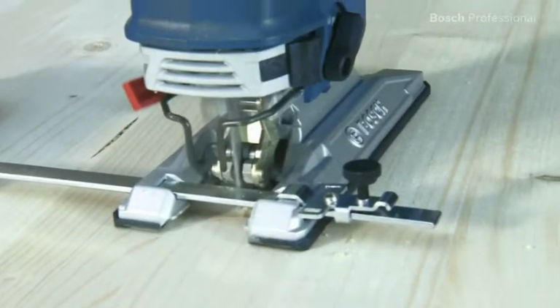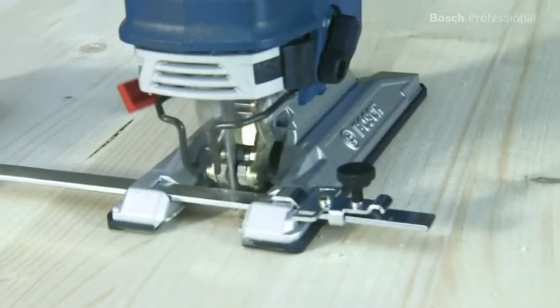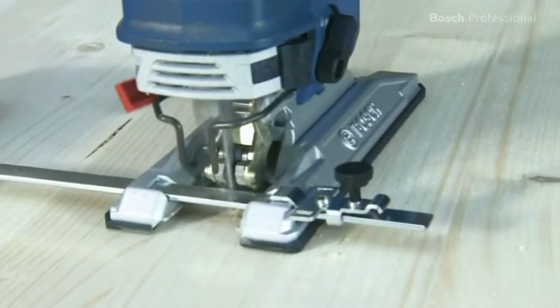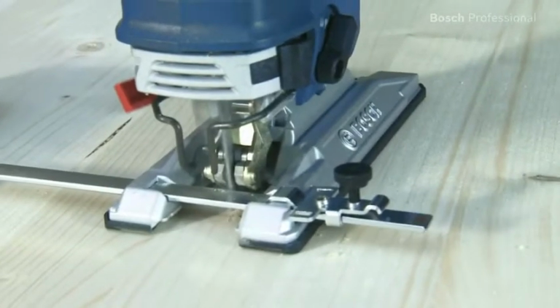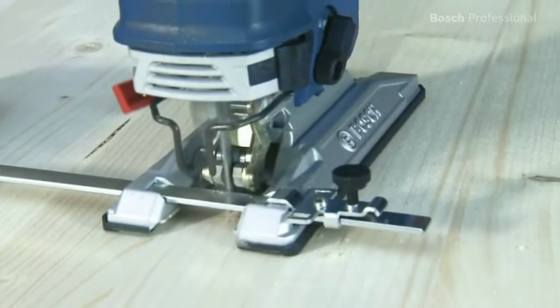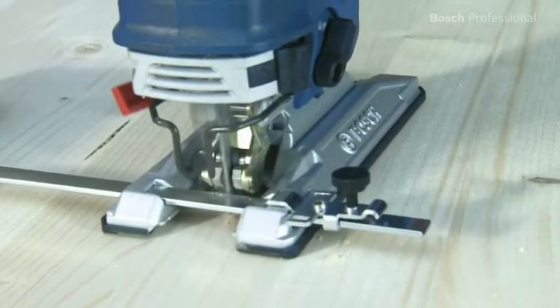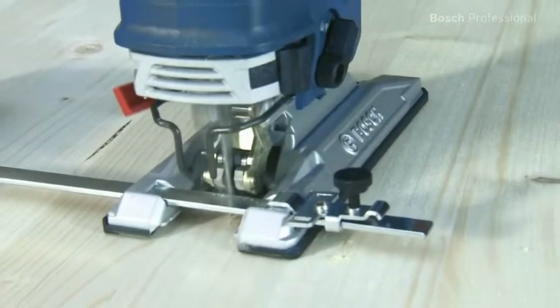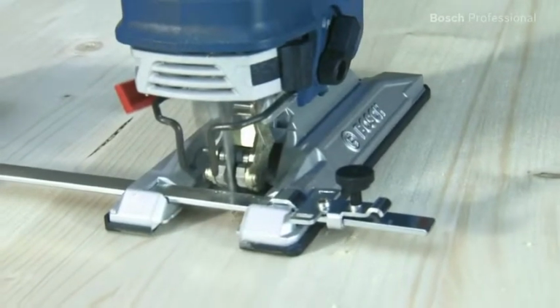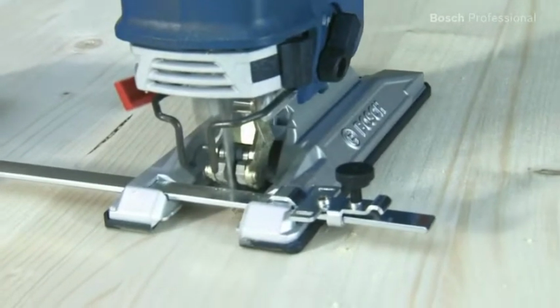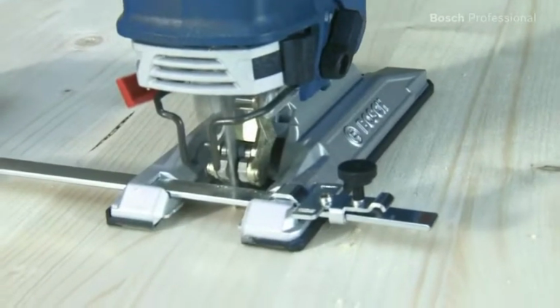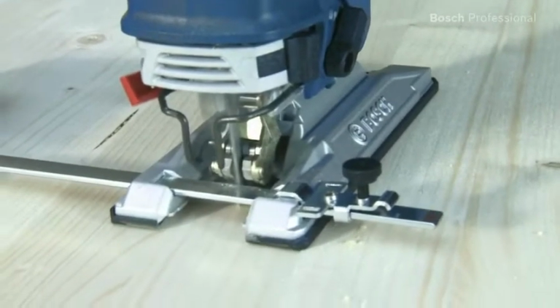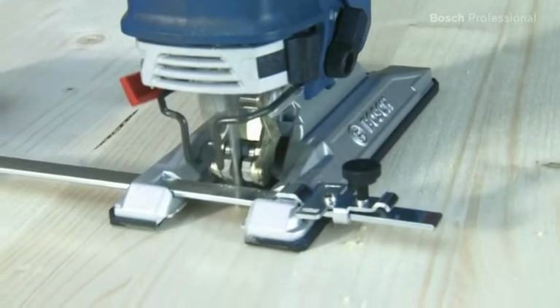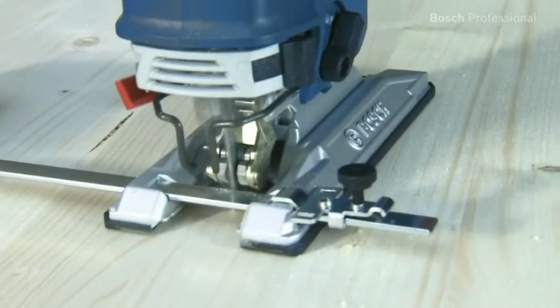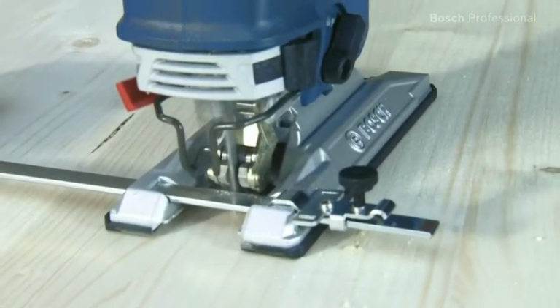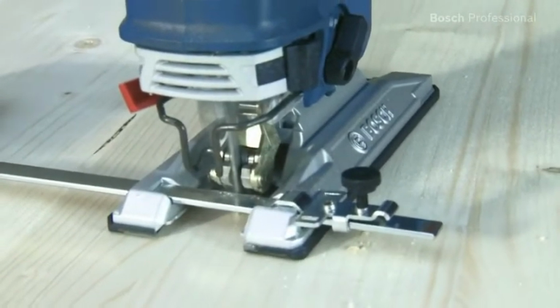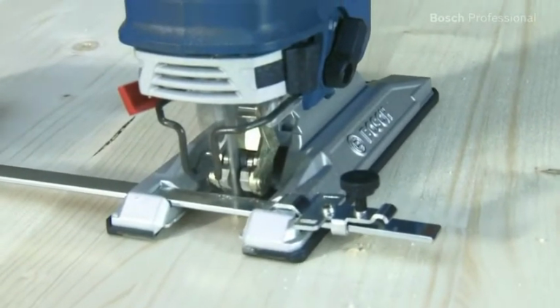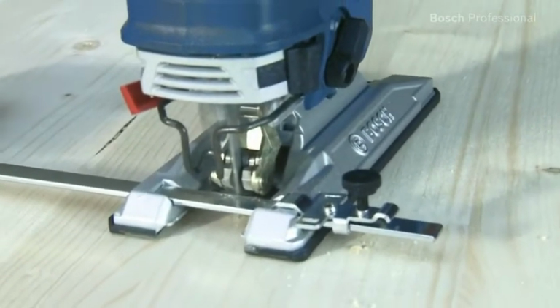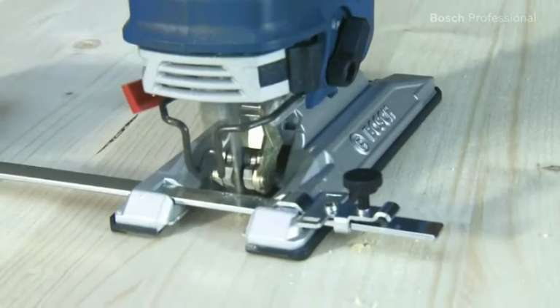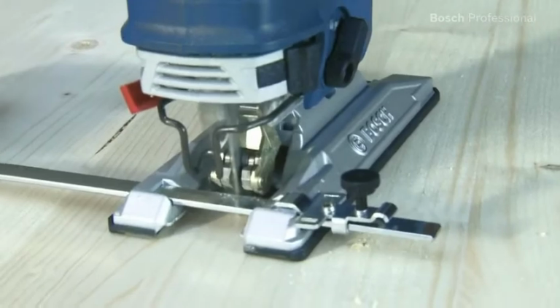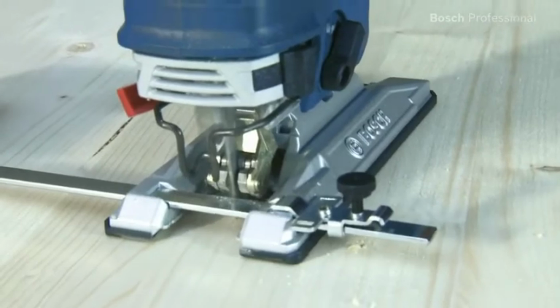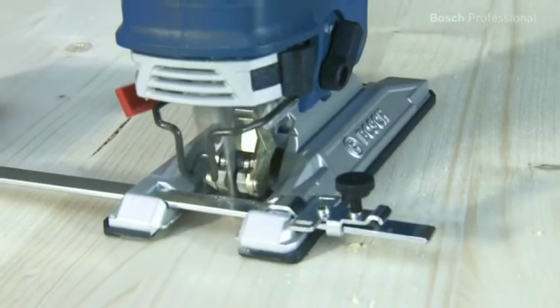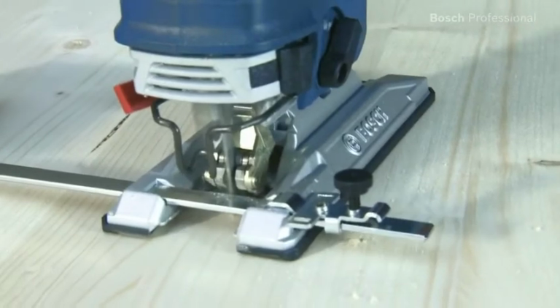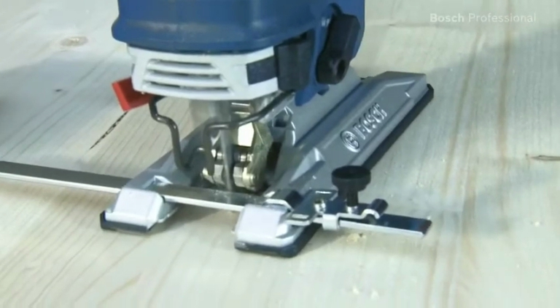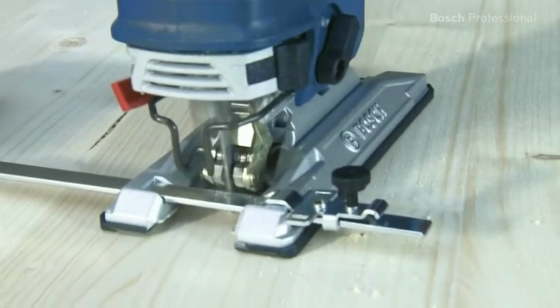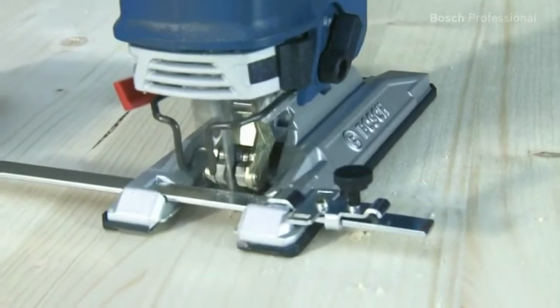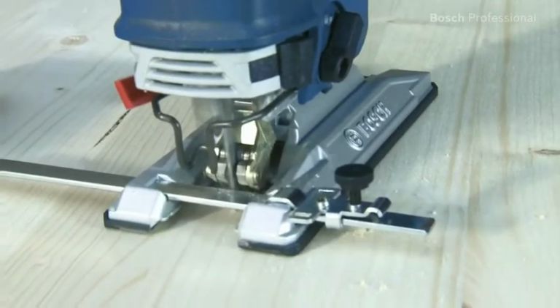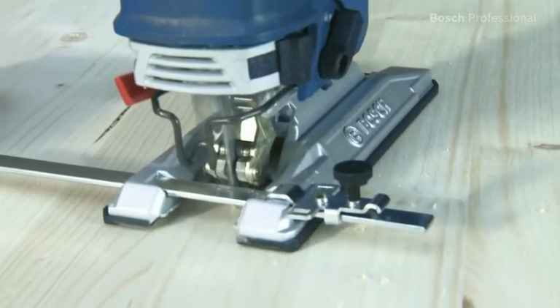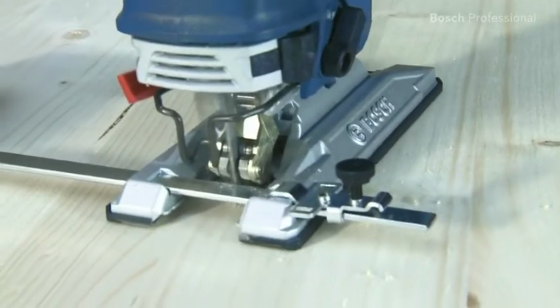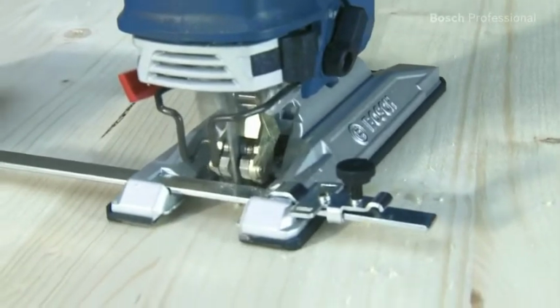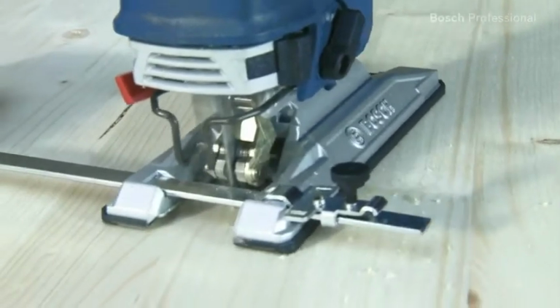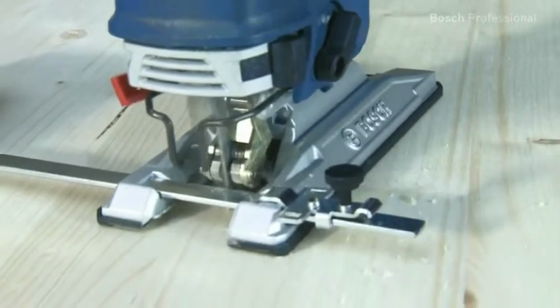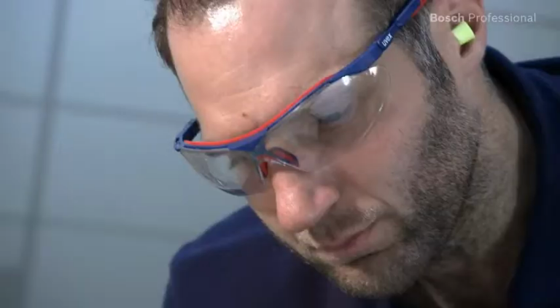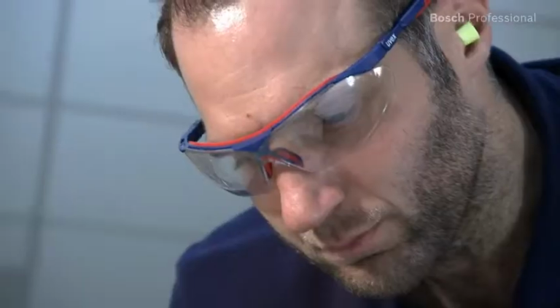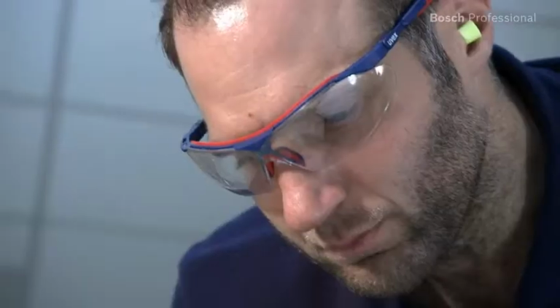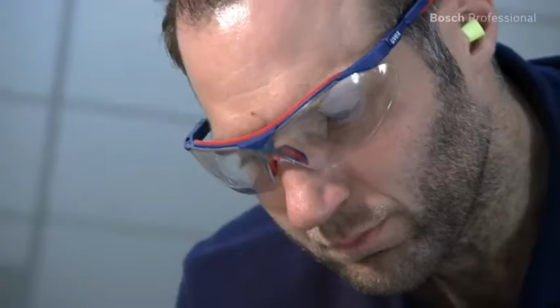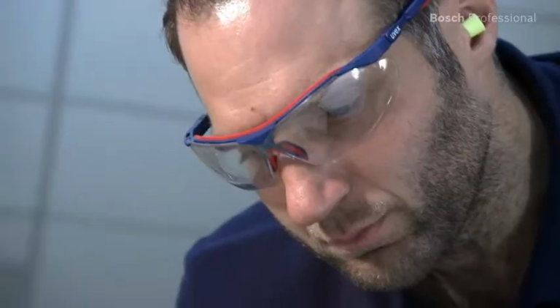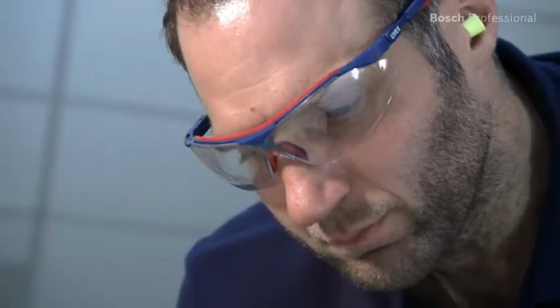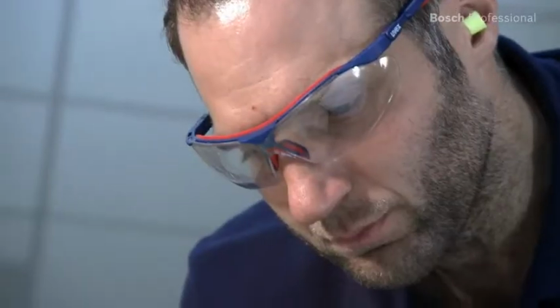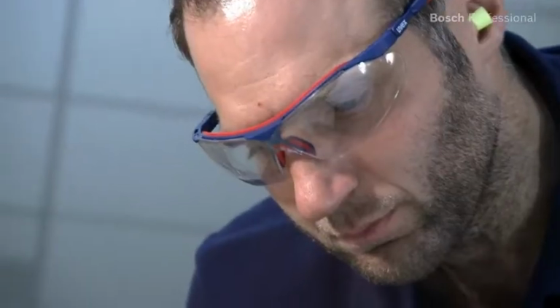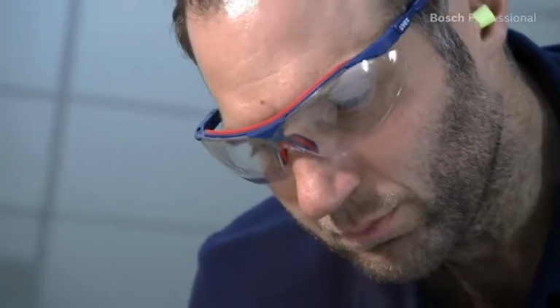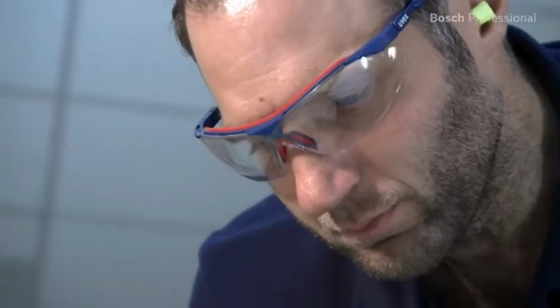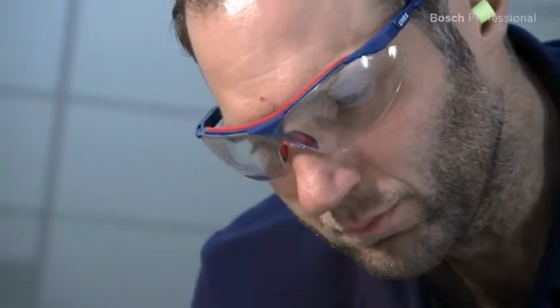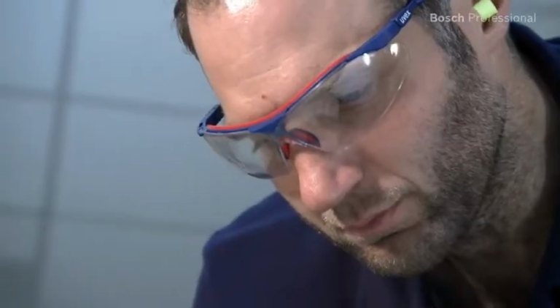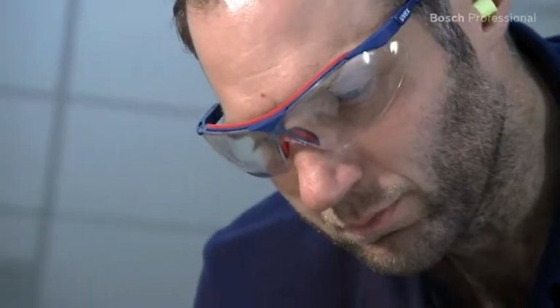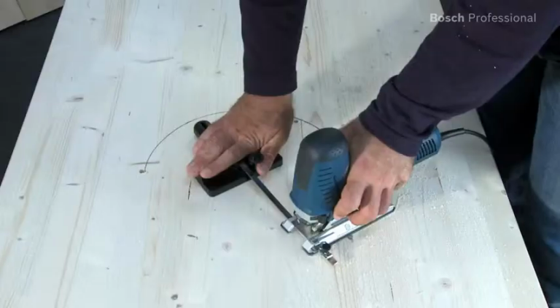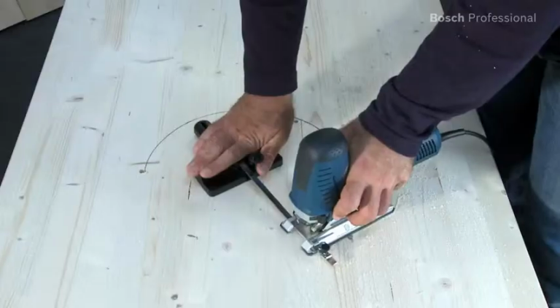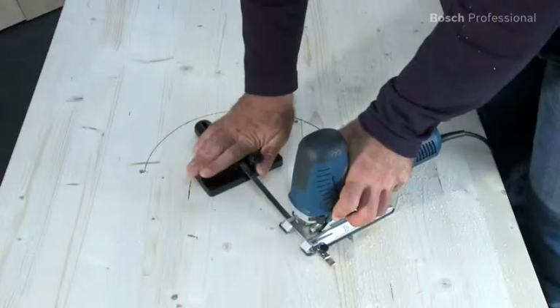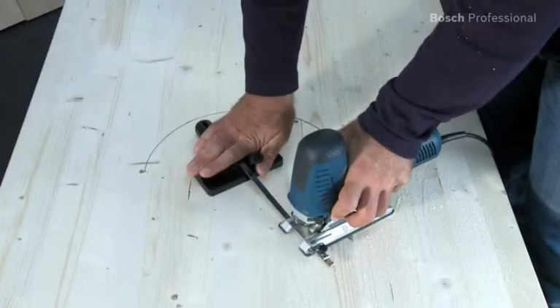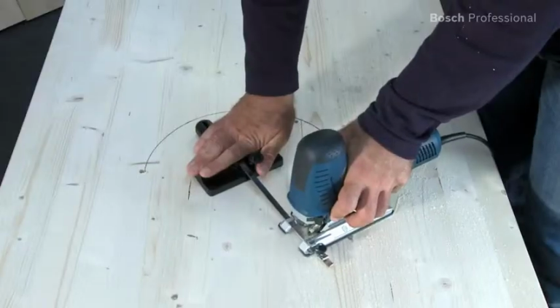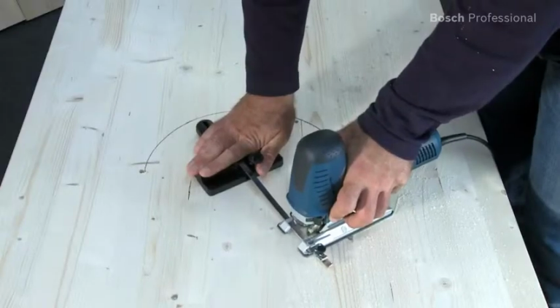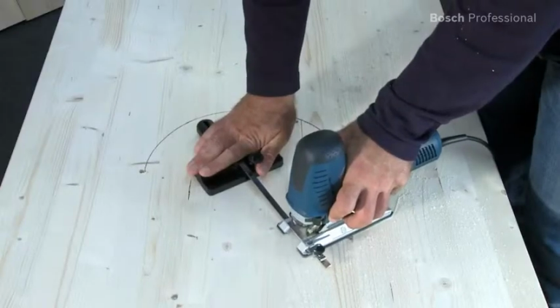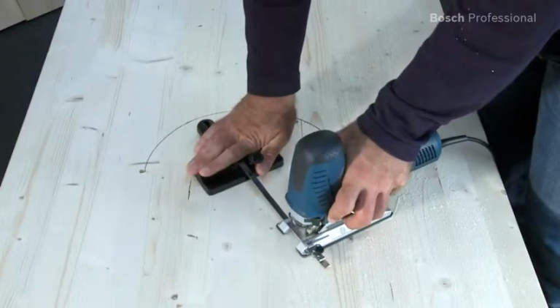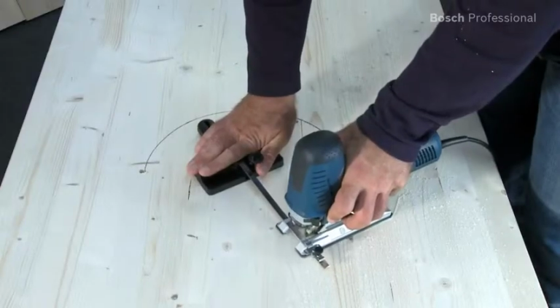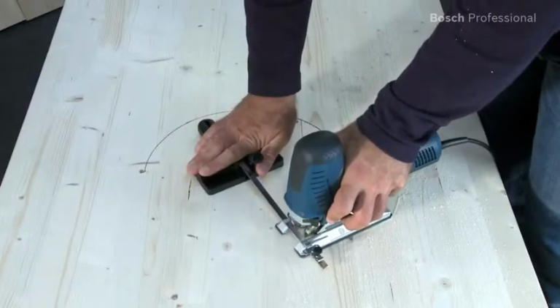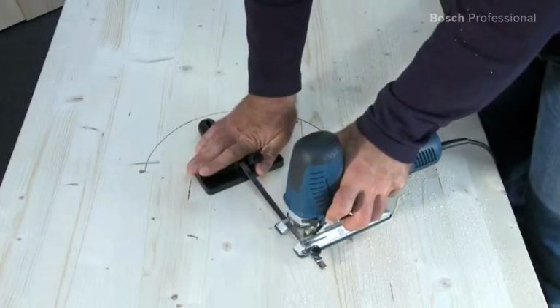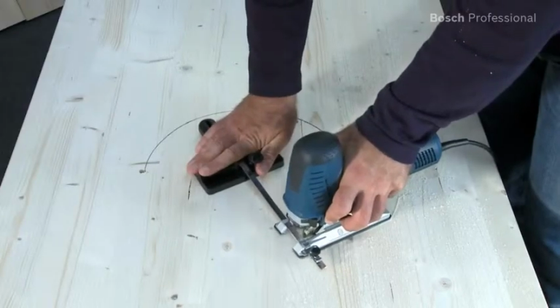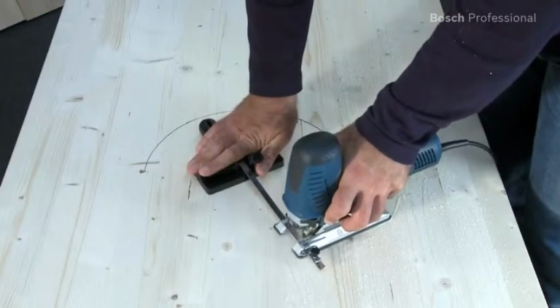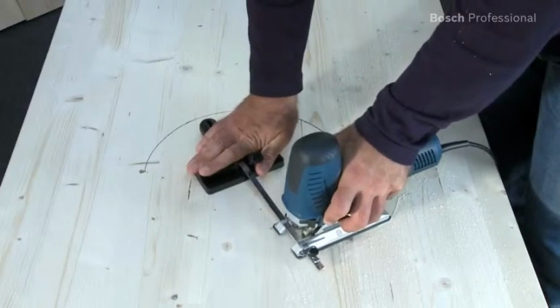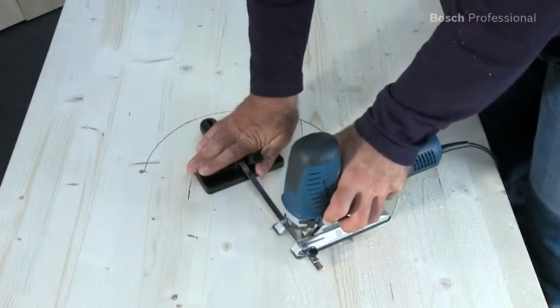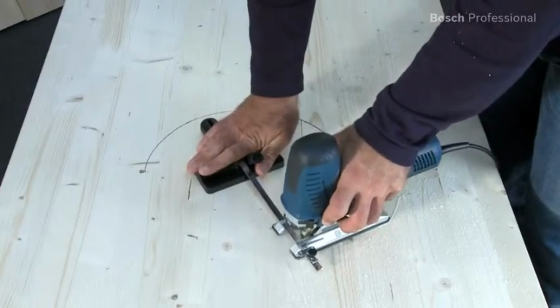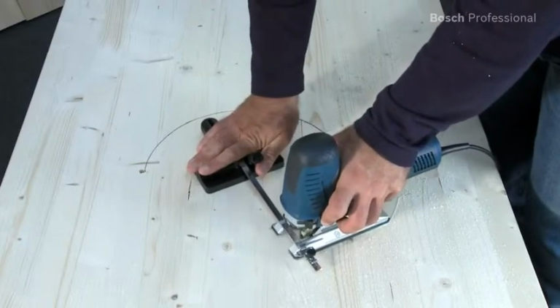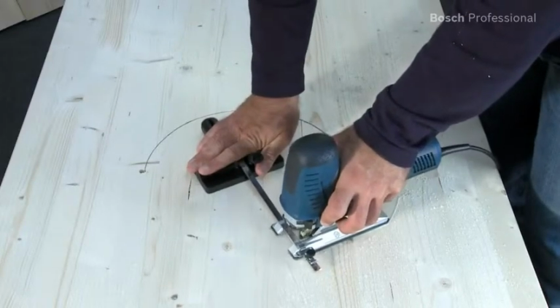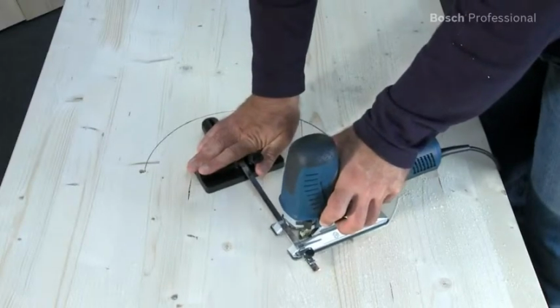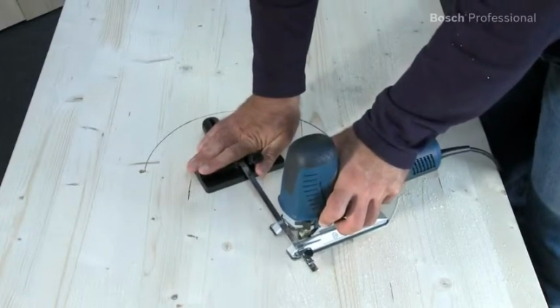With the newly developed circle cutter, sawing circles and semi-circles is just like drawing them with a pair of compasses.